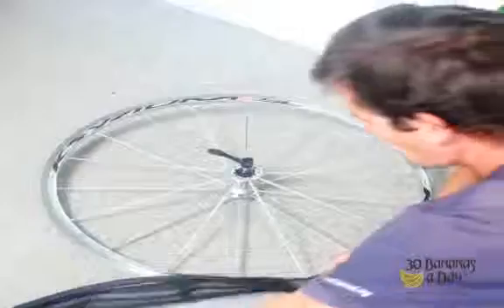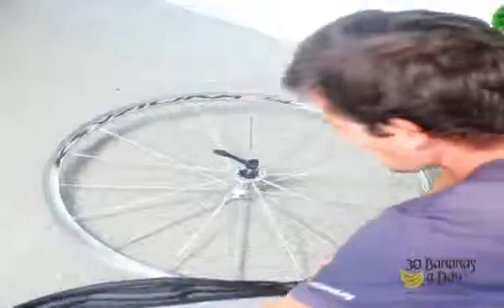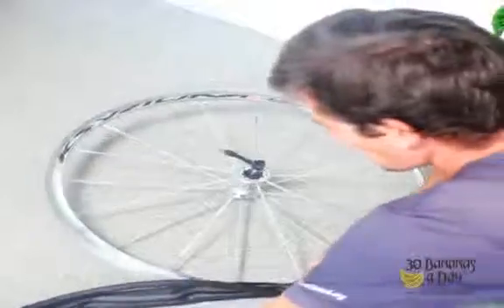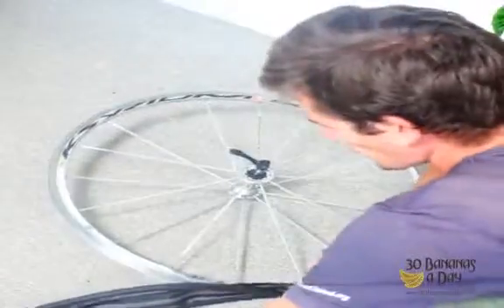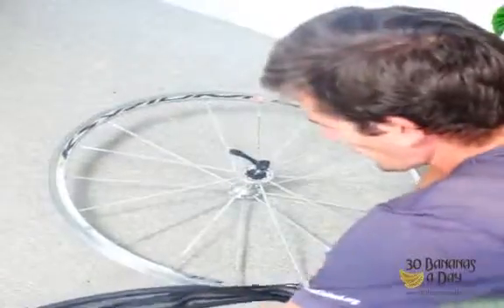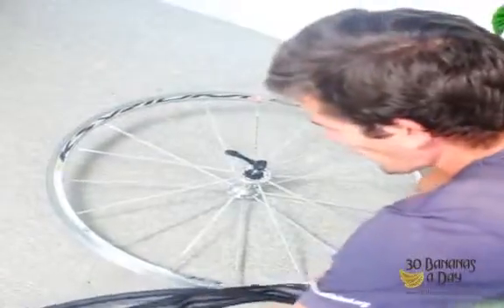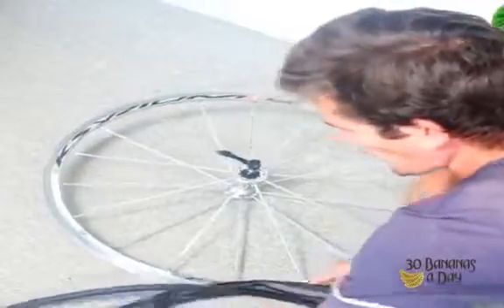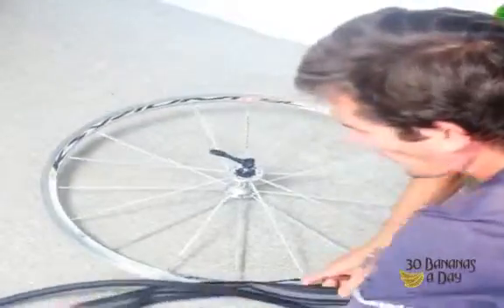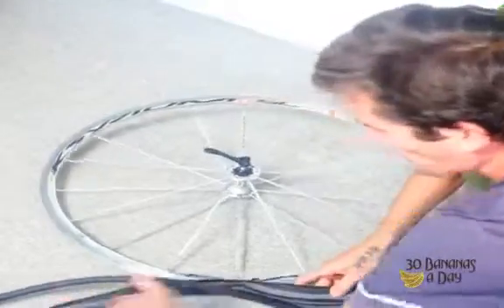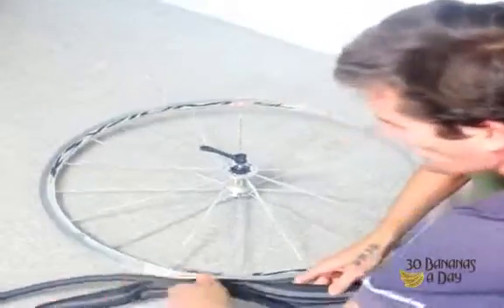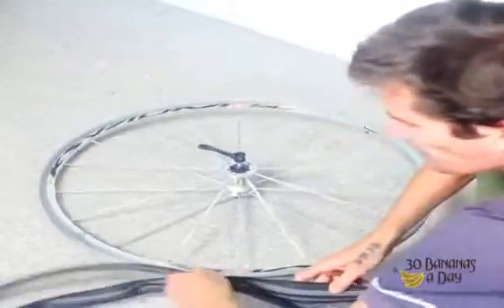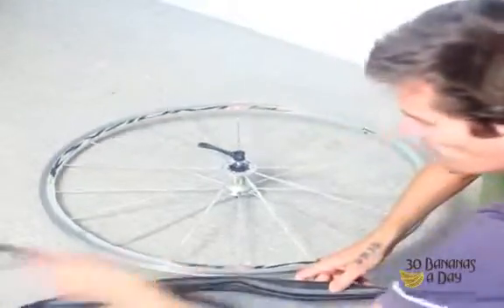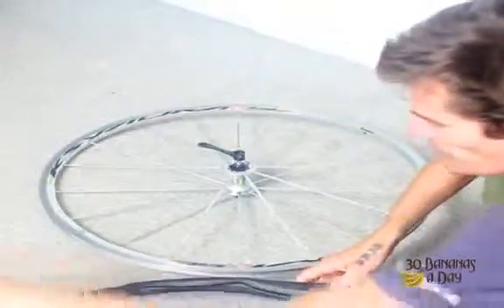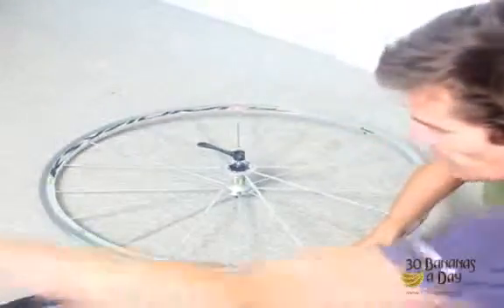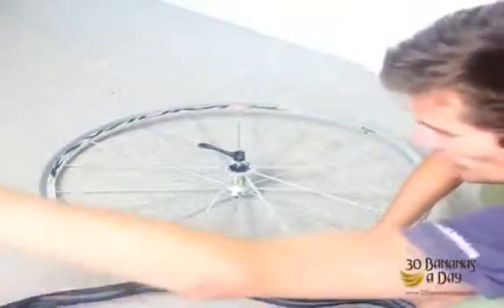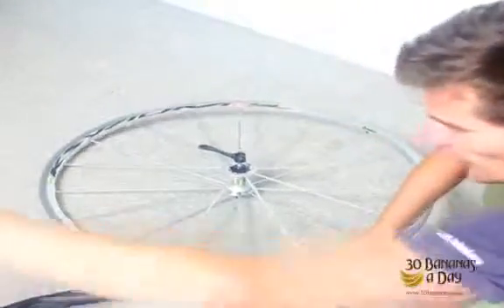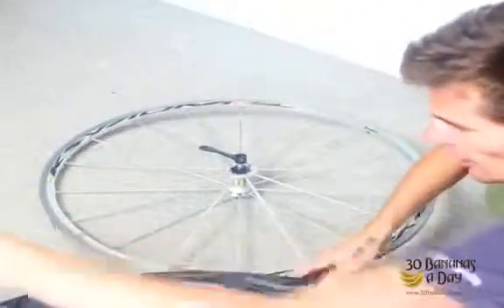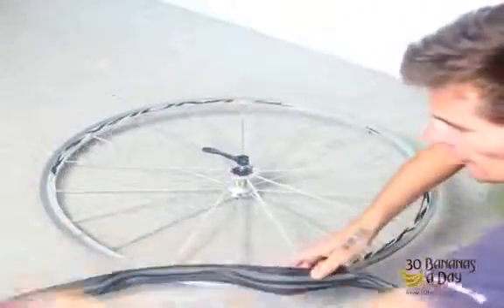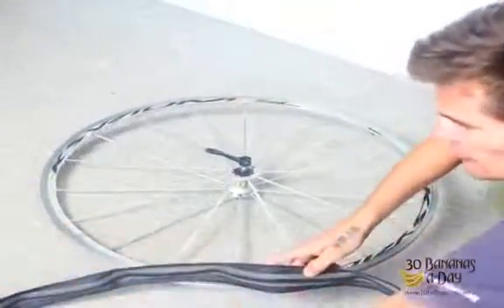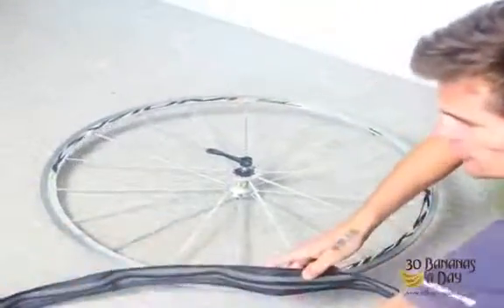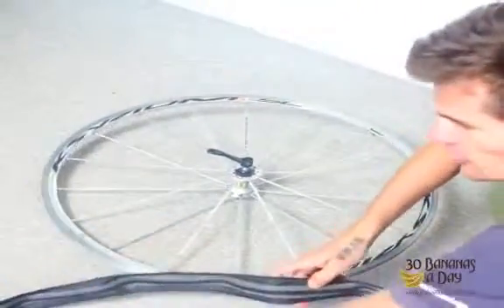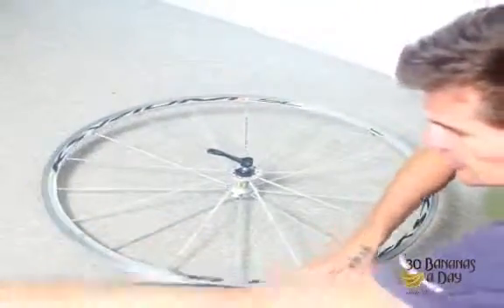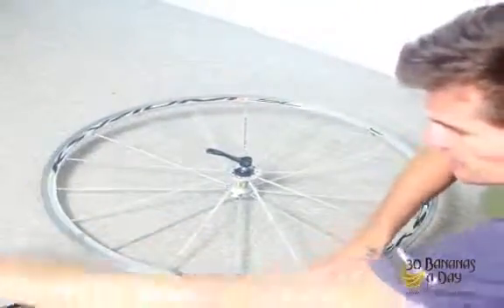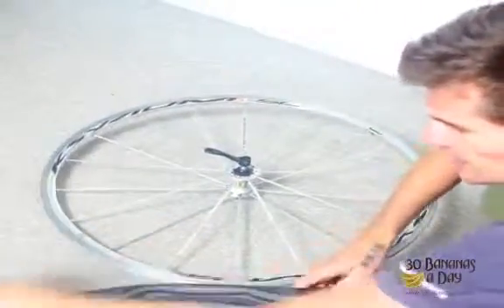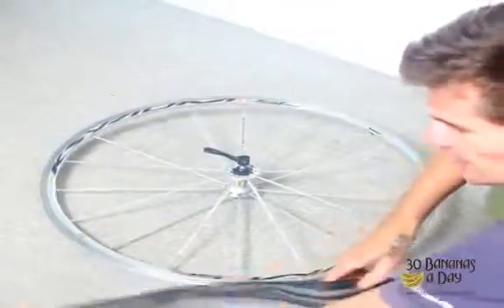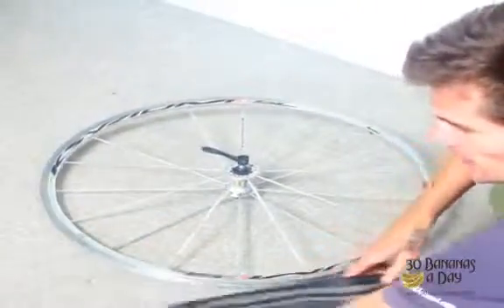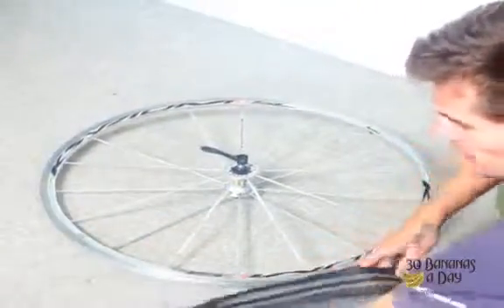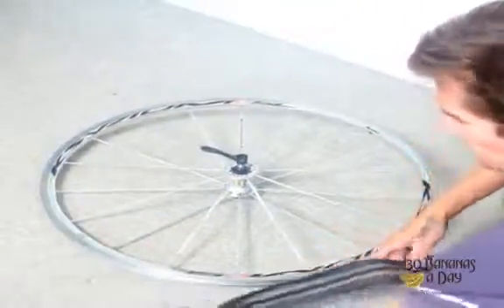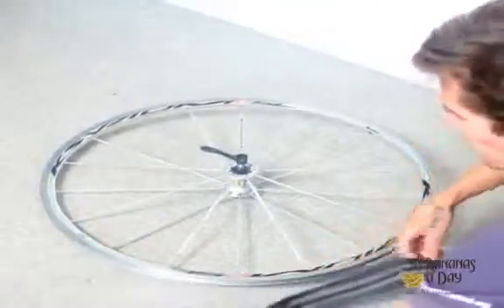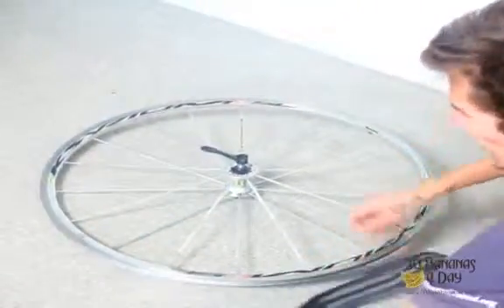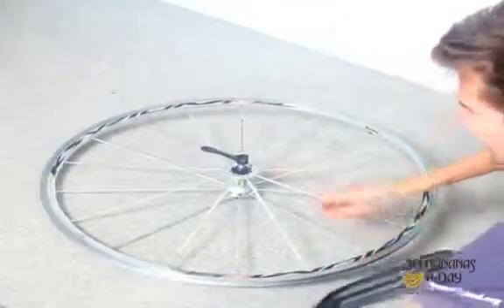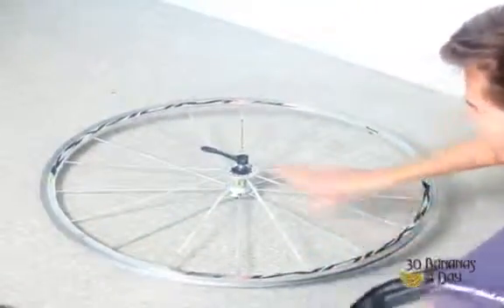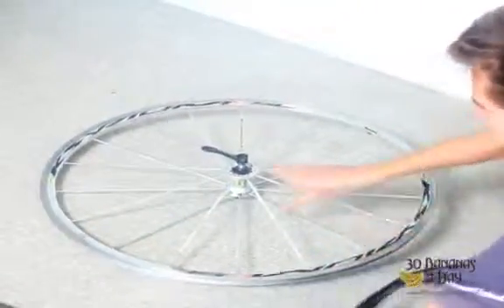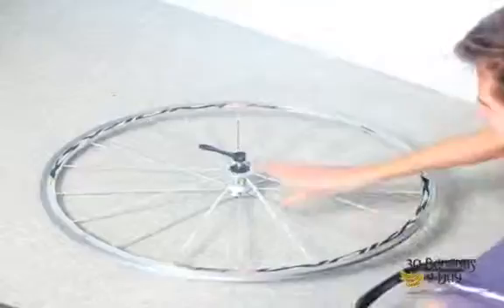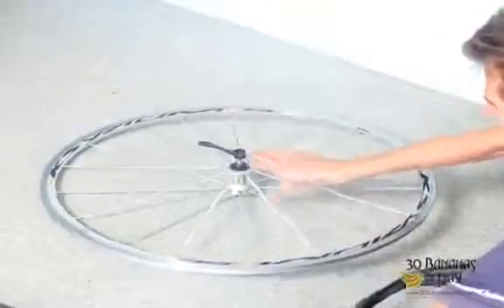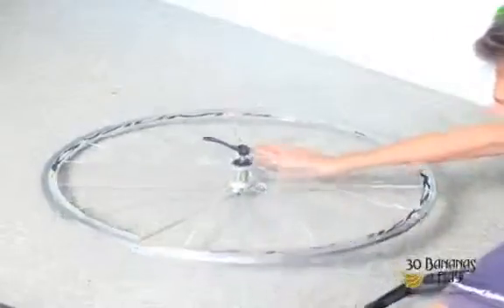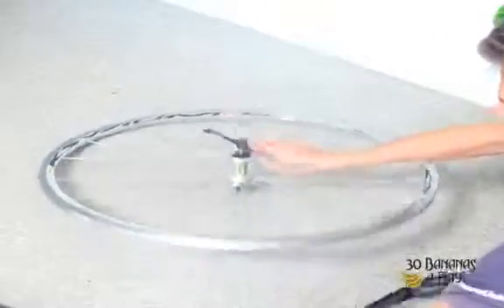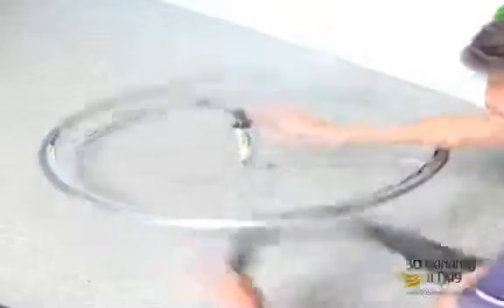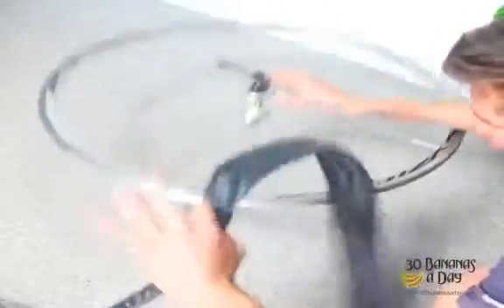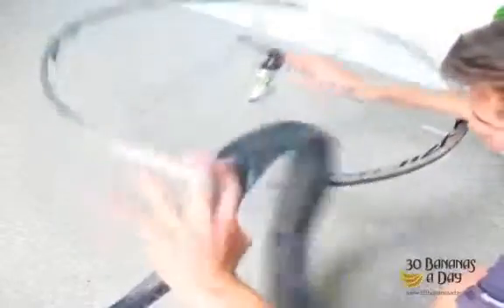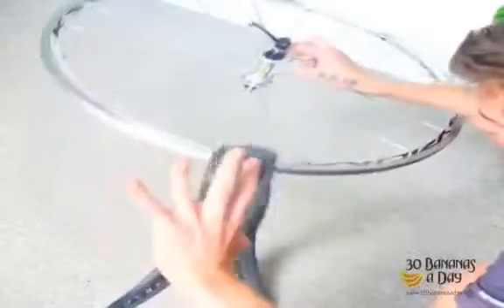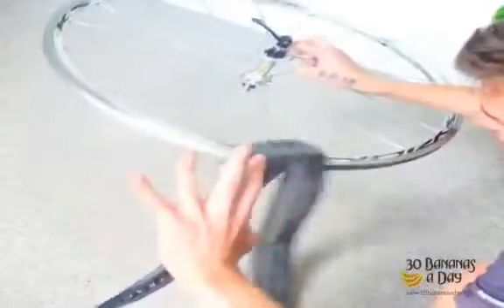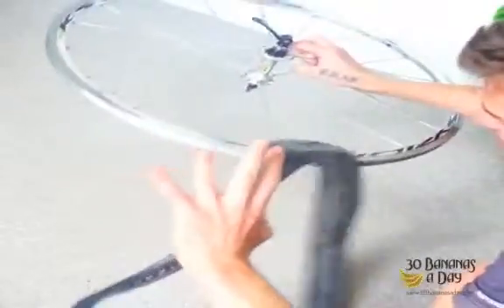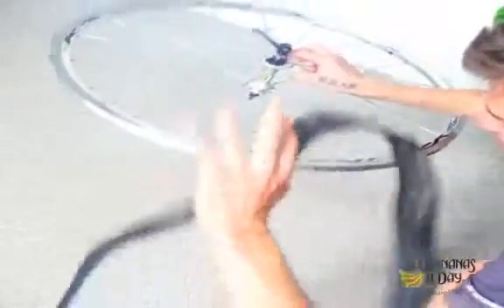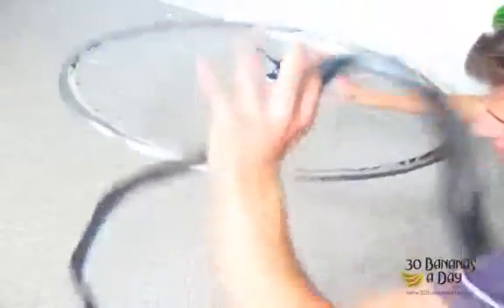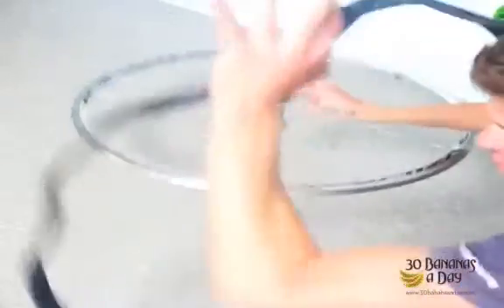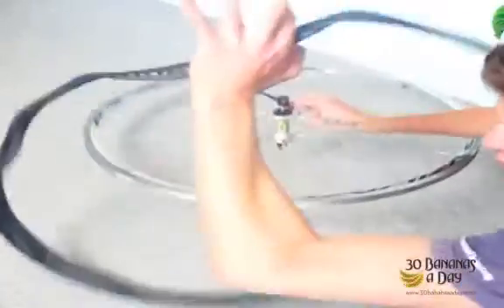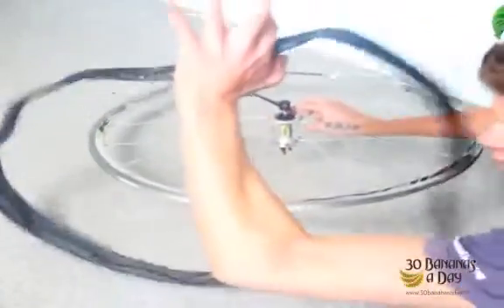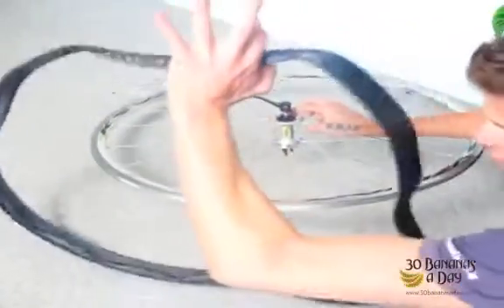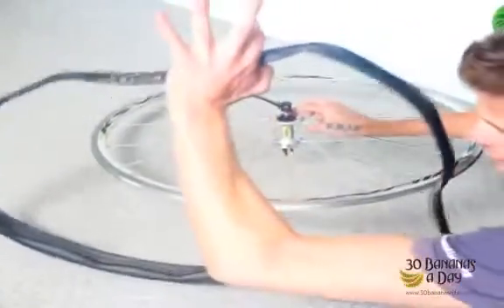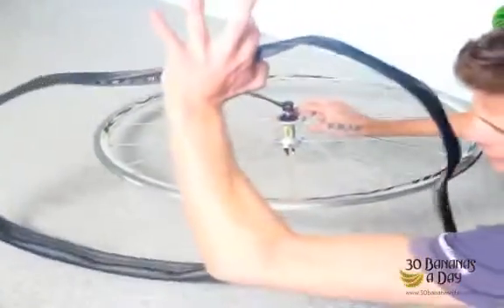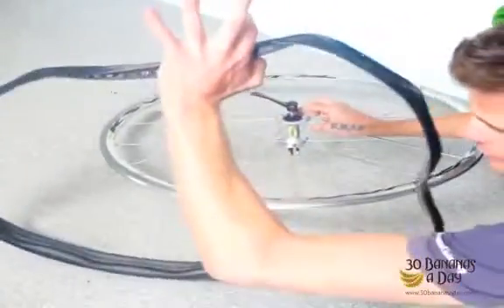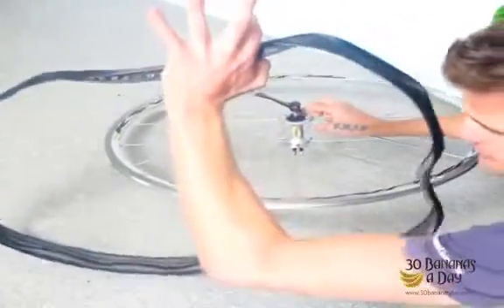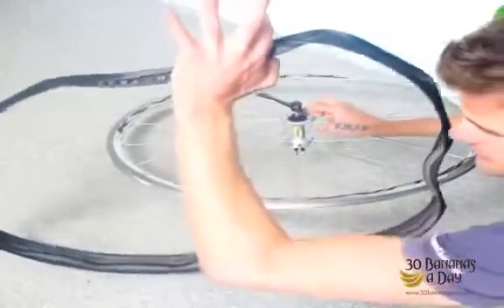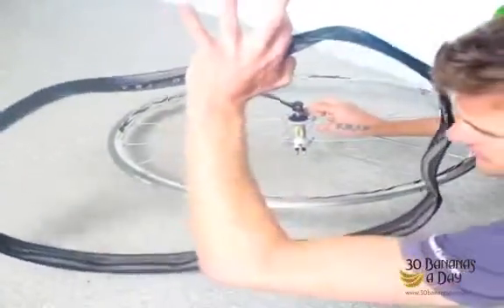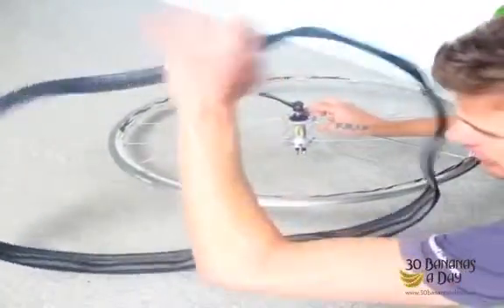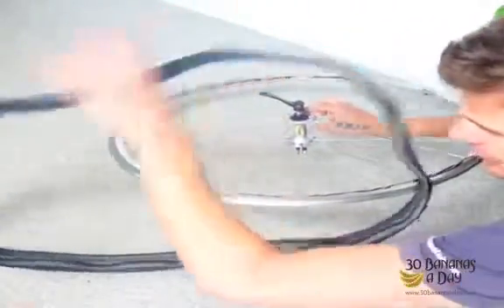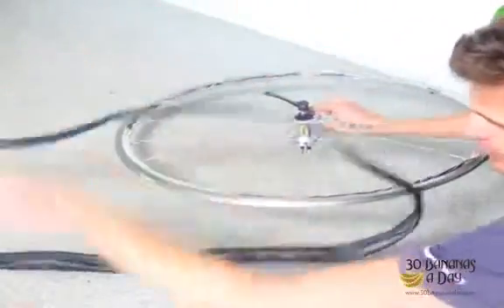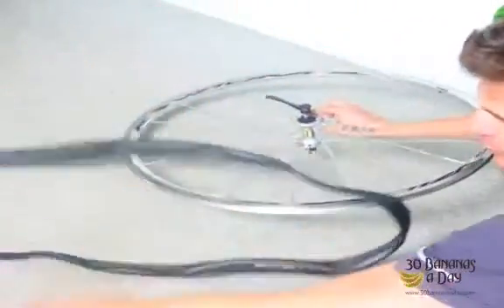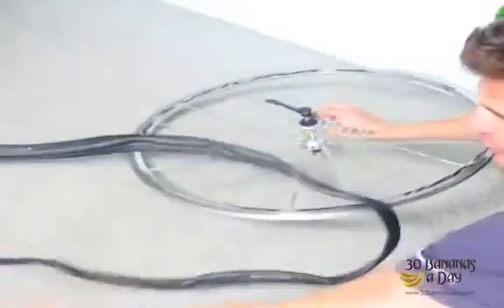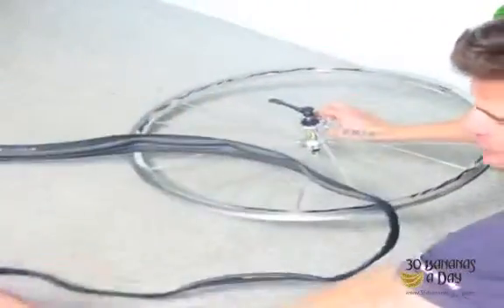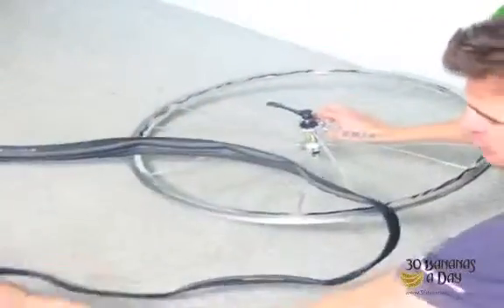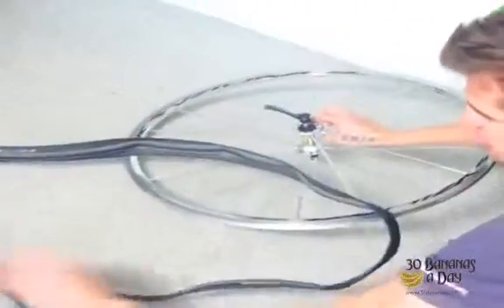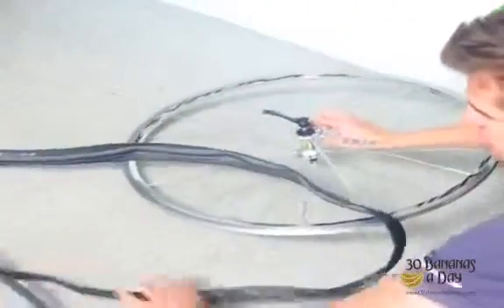Today we're going to learn how to put a tire on a tube. This applies to the Eddie bike. We've got the rim, we've got the tire, we've got the tube.